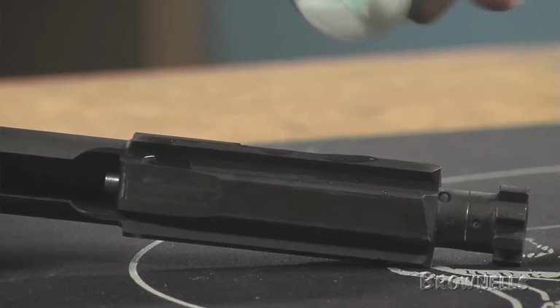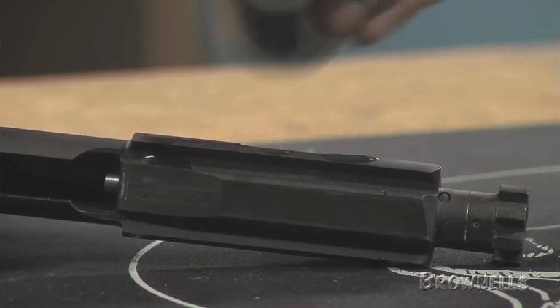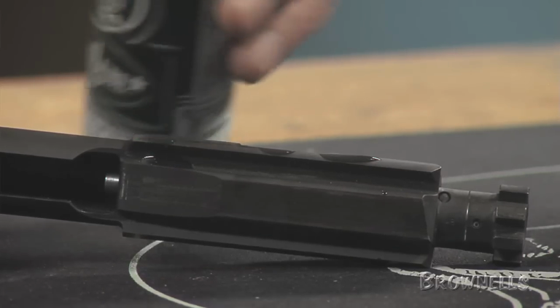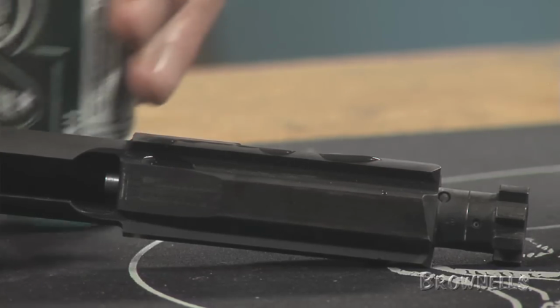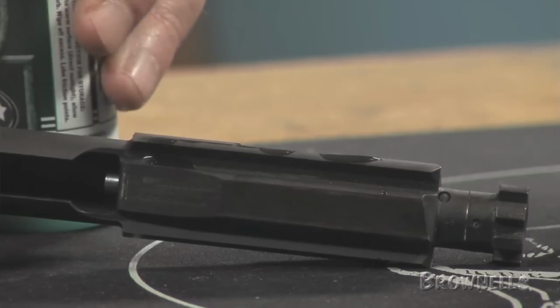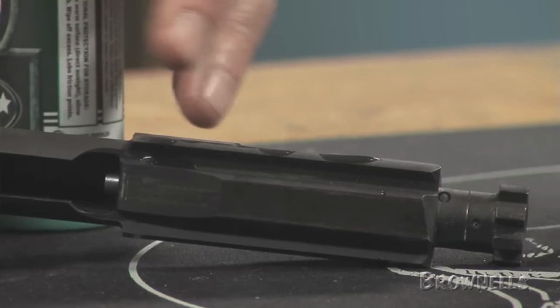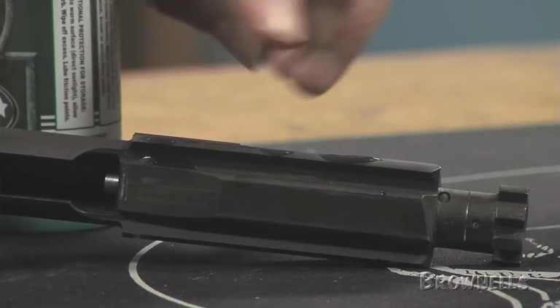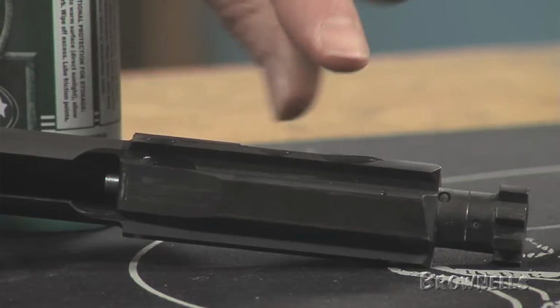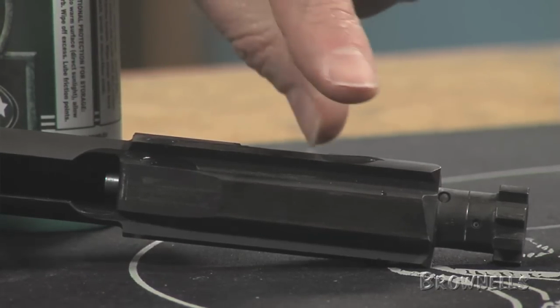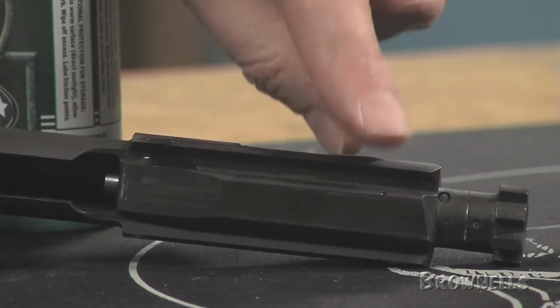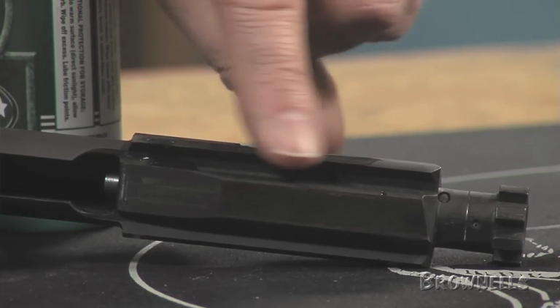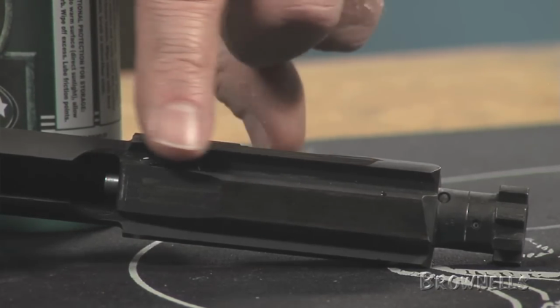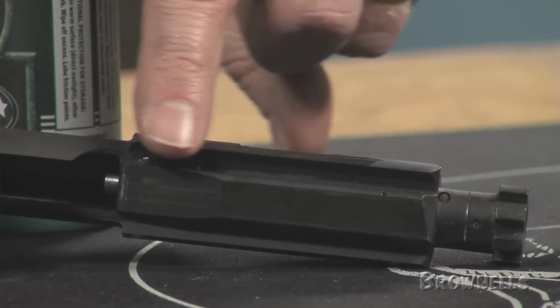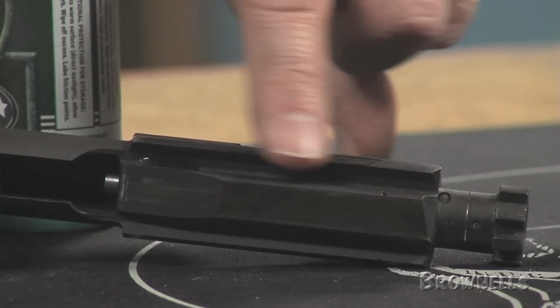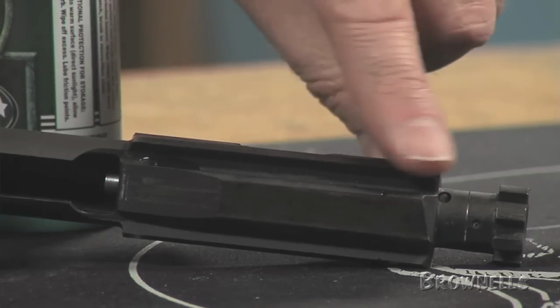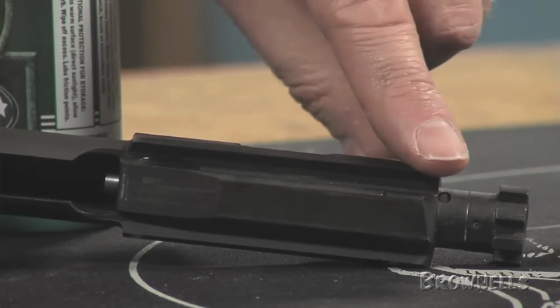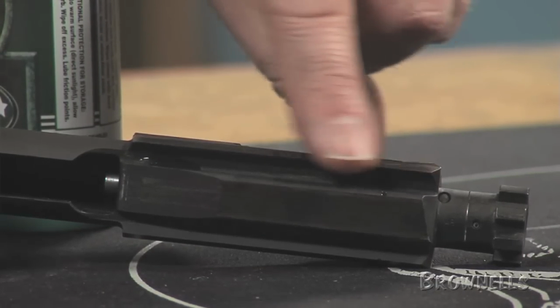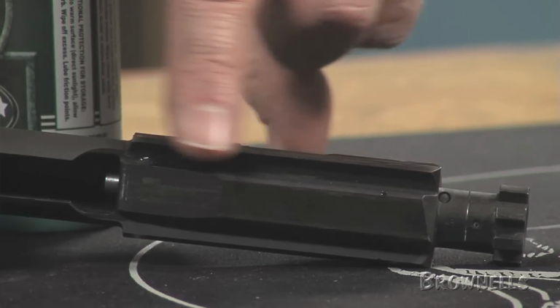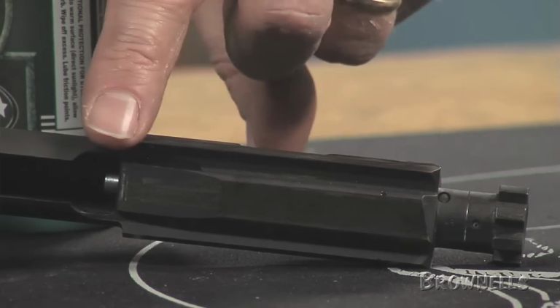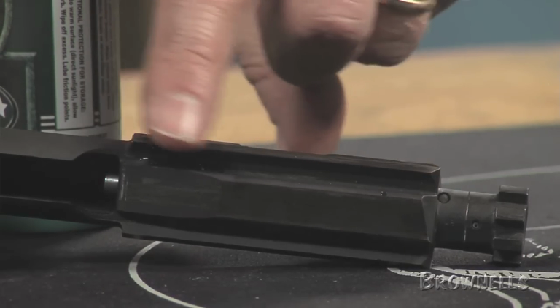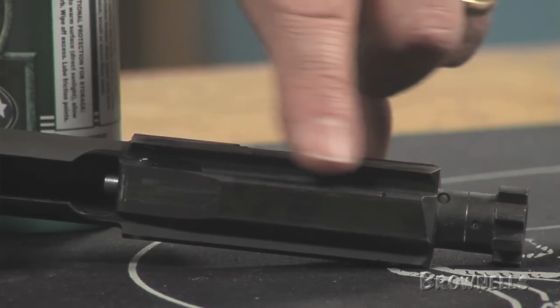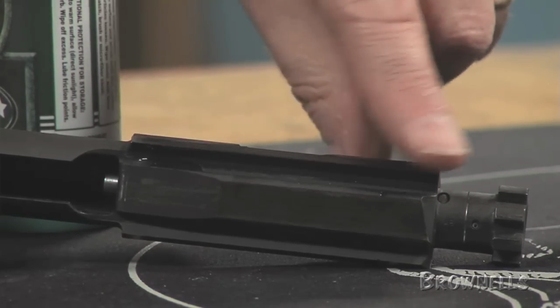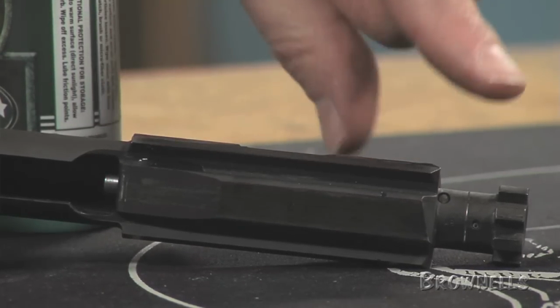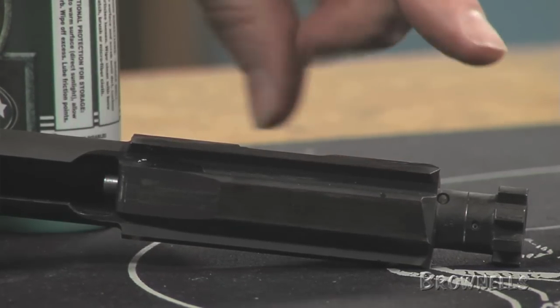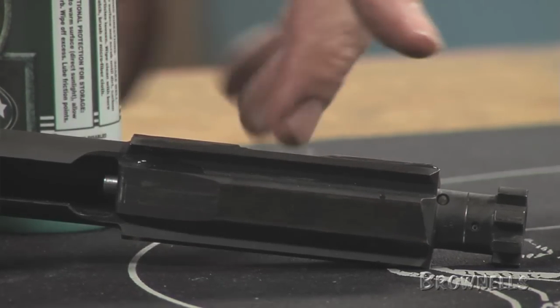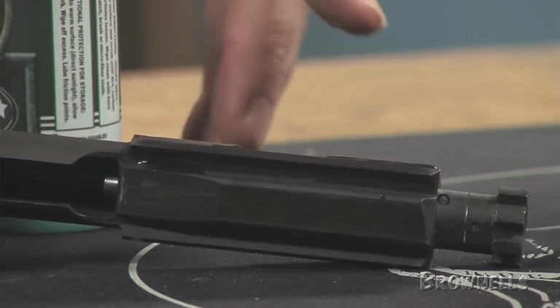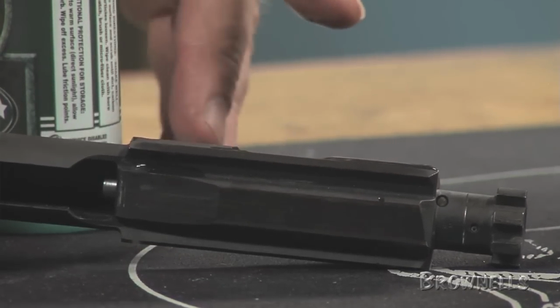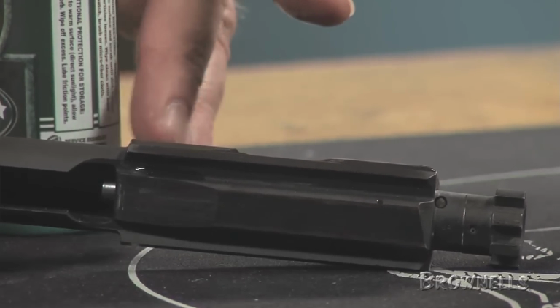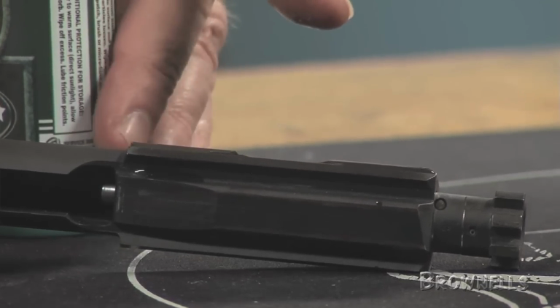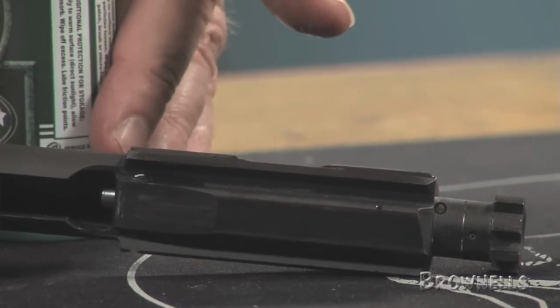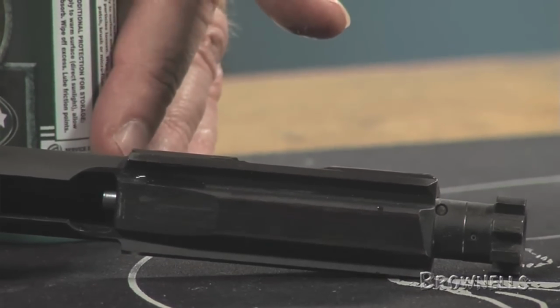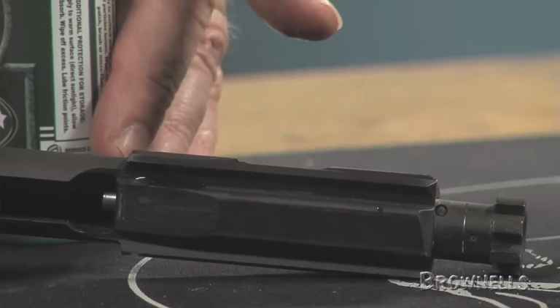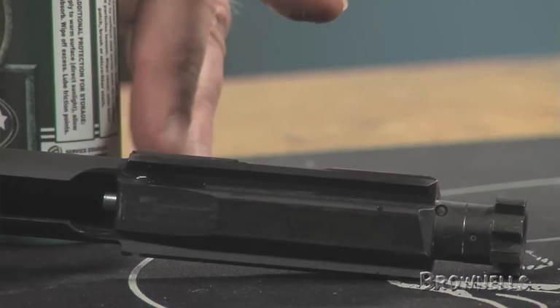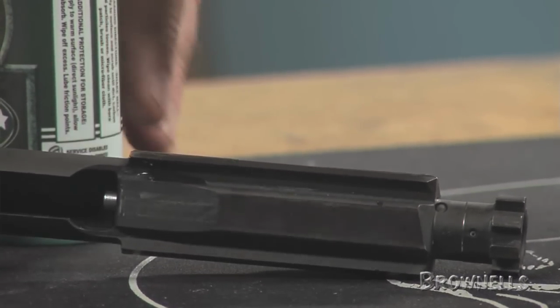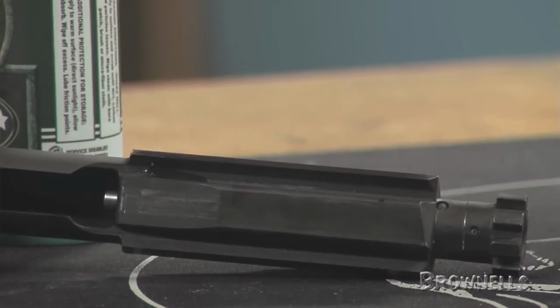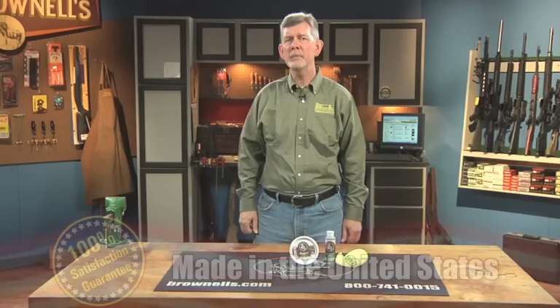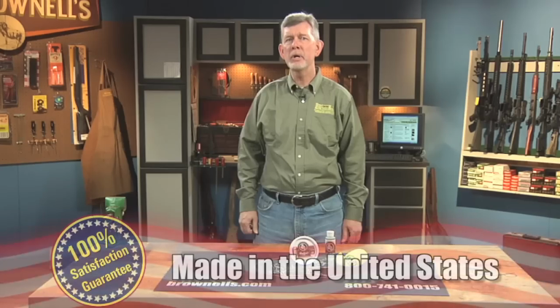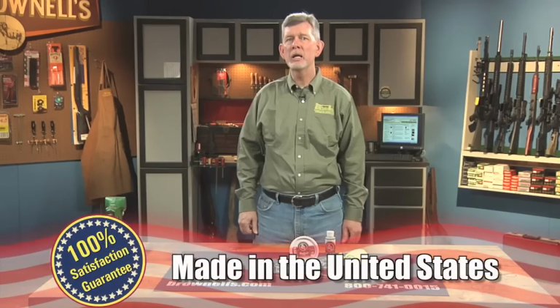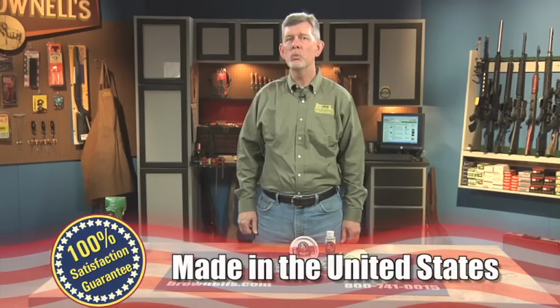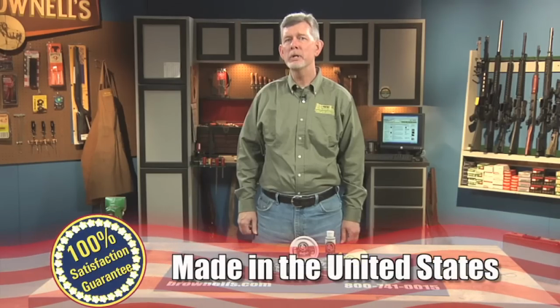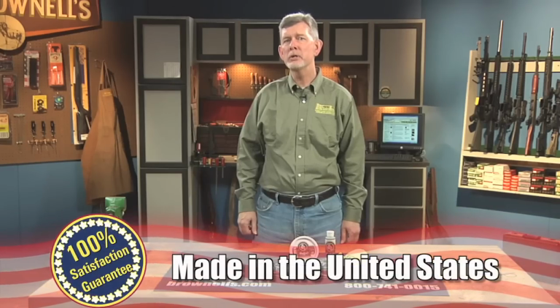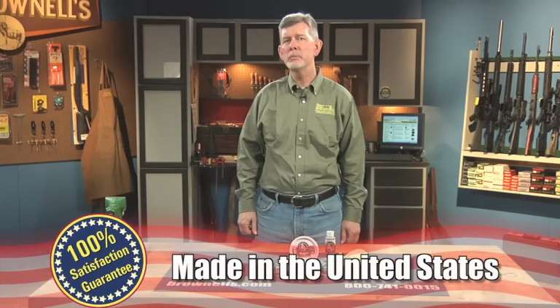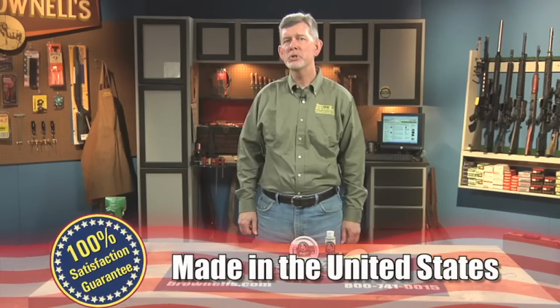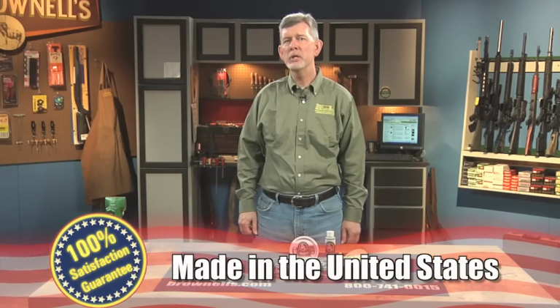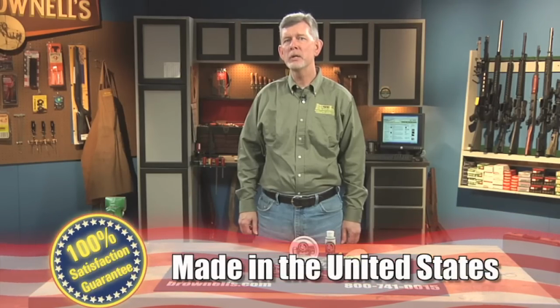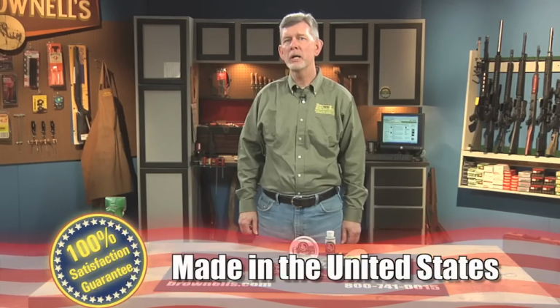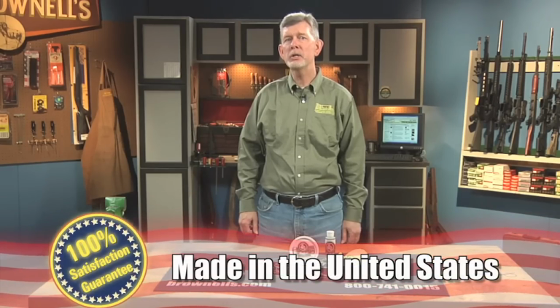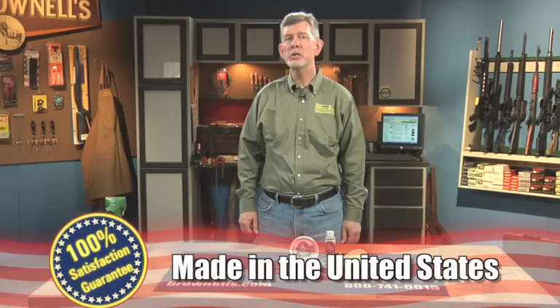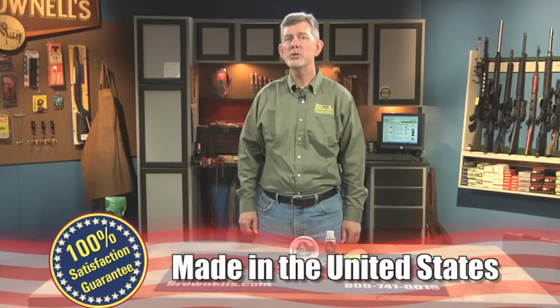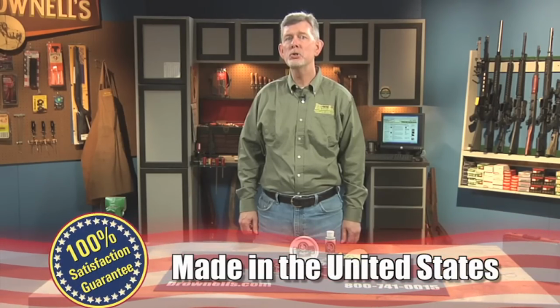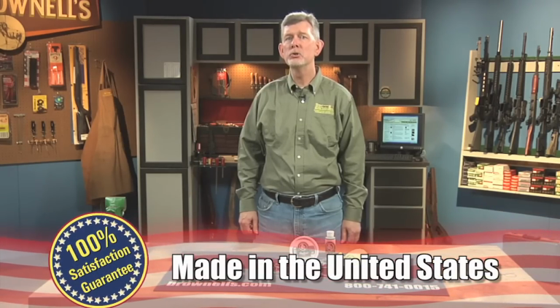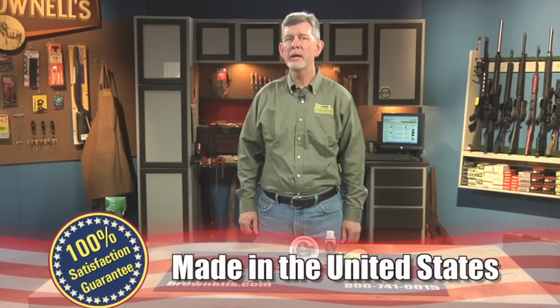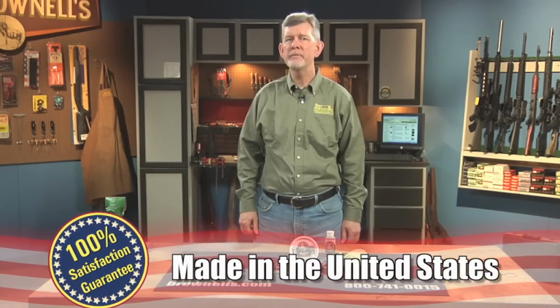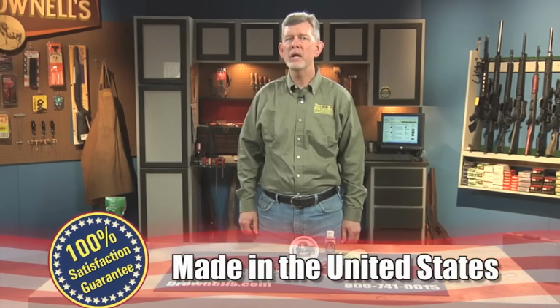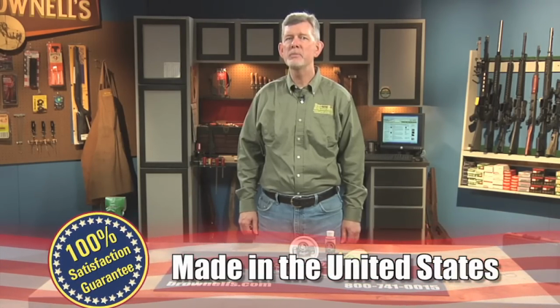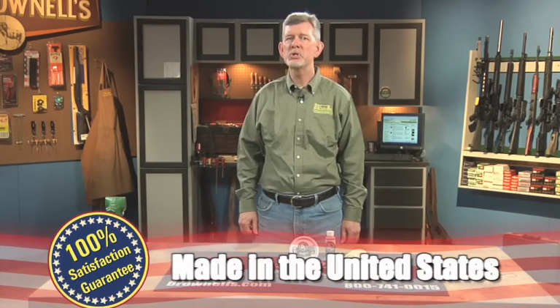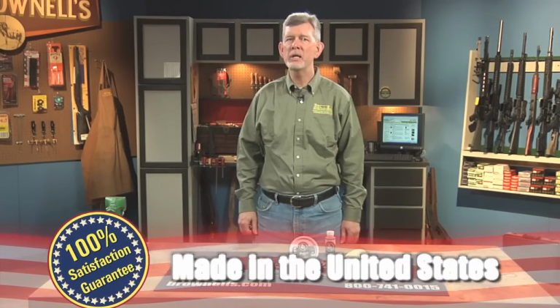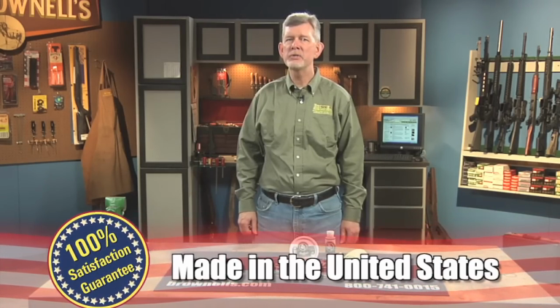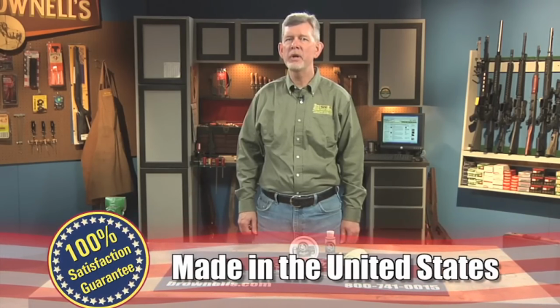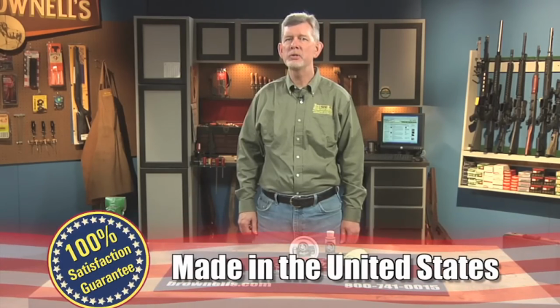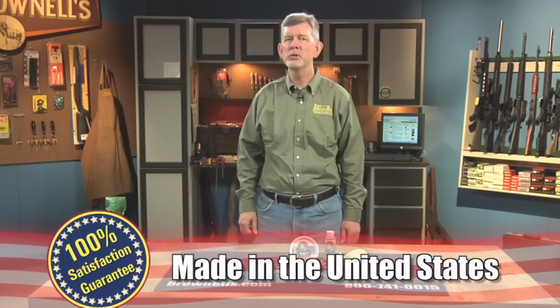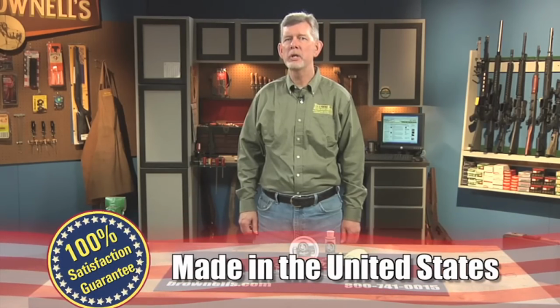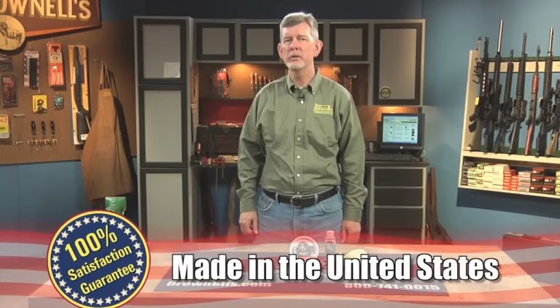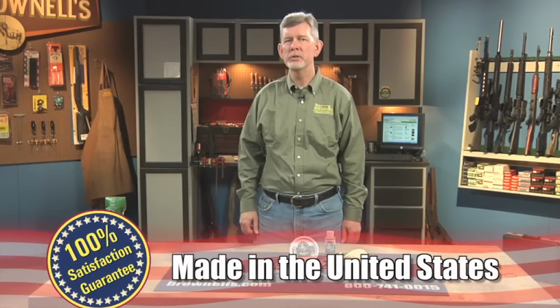Frog Lube is made in the USA, and like all products sold by Brownells, it's backed by our 100% unconditional lifetime satisfaction guarantee.